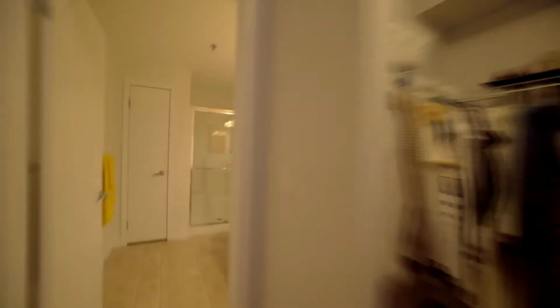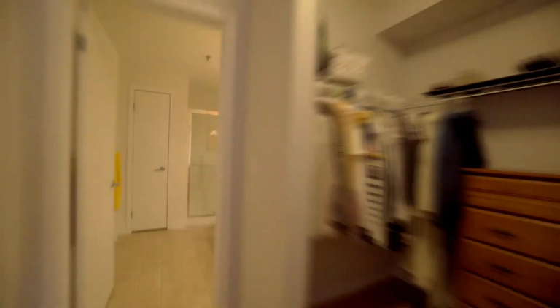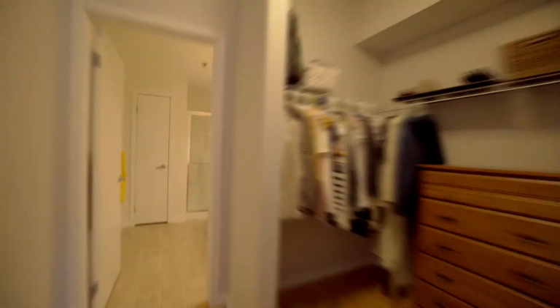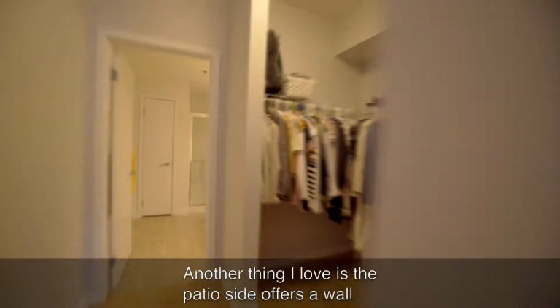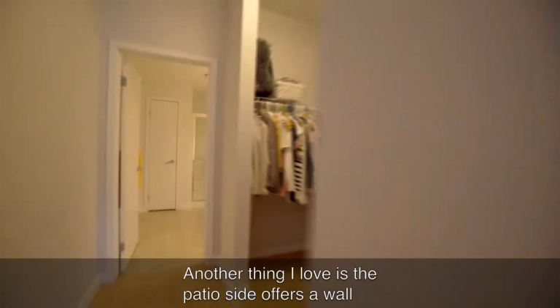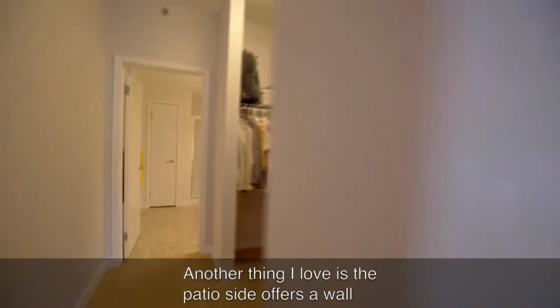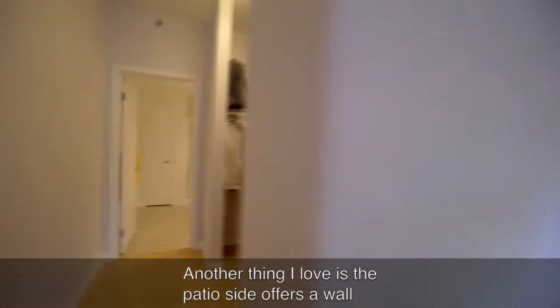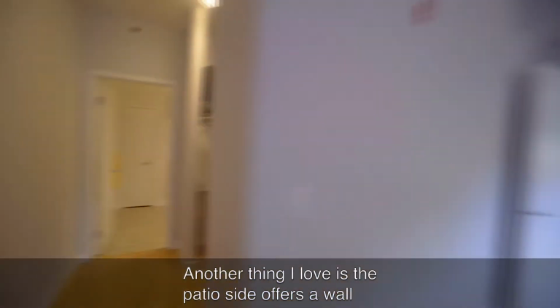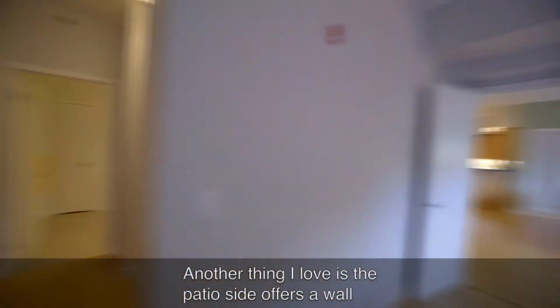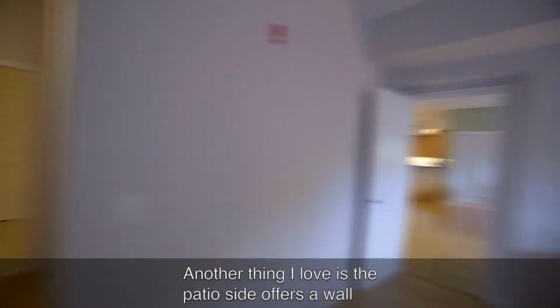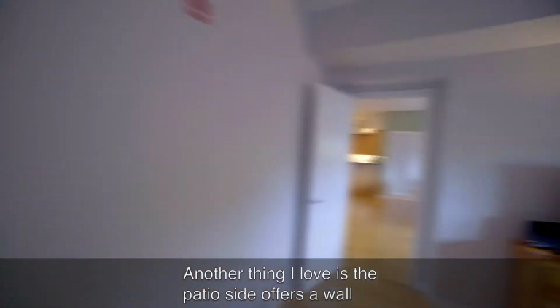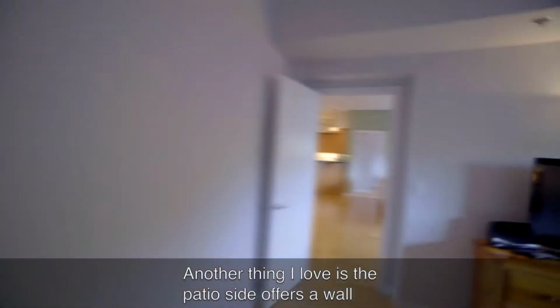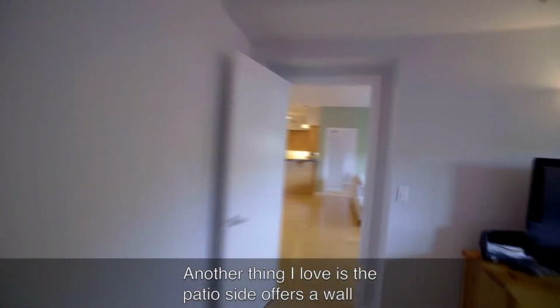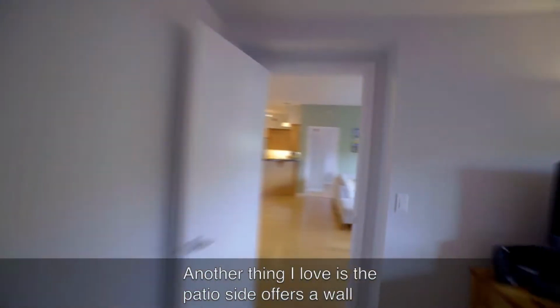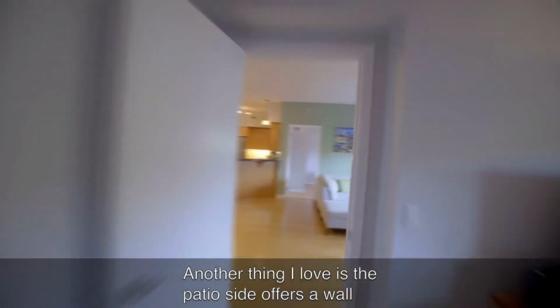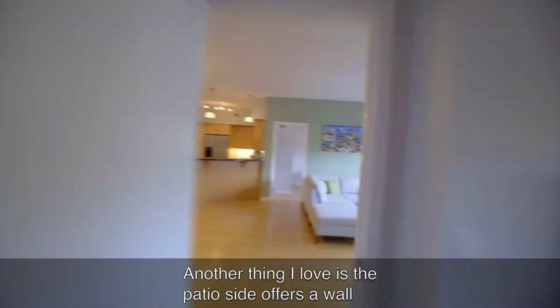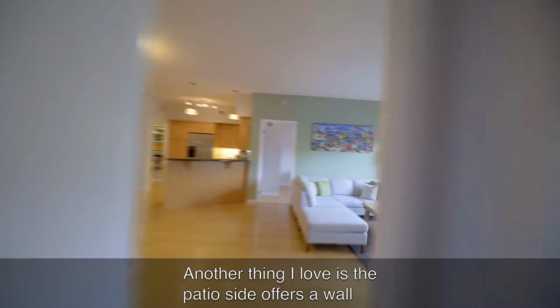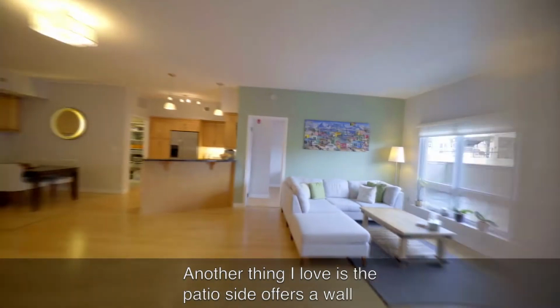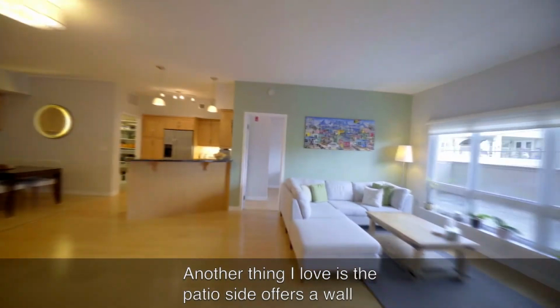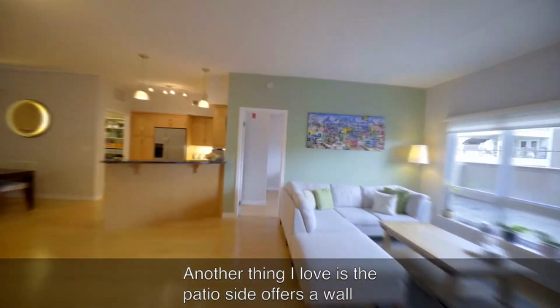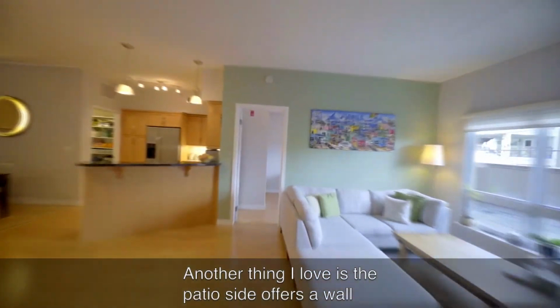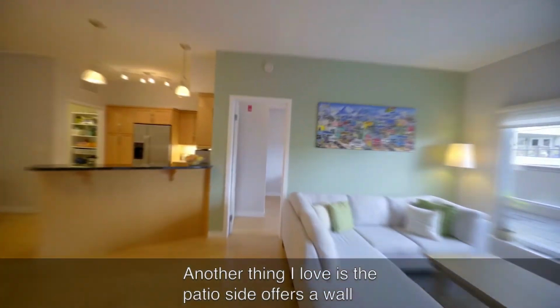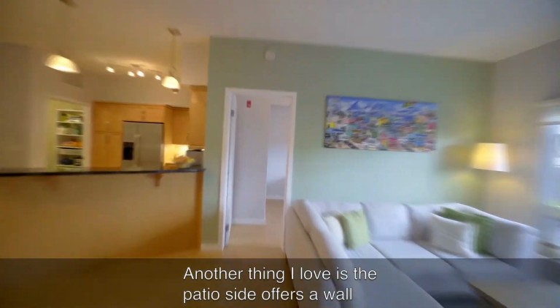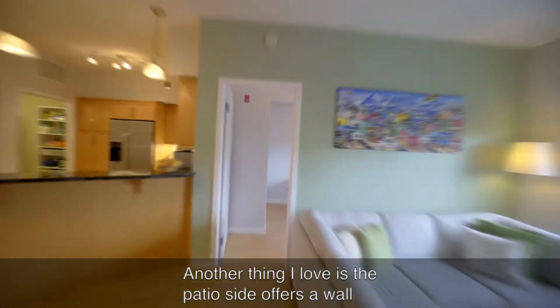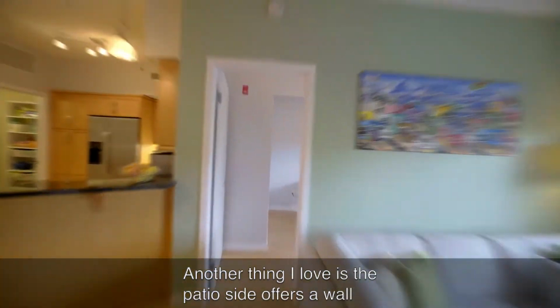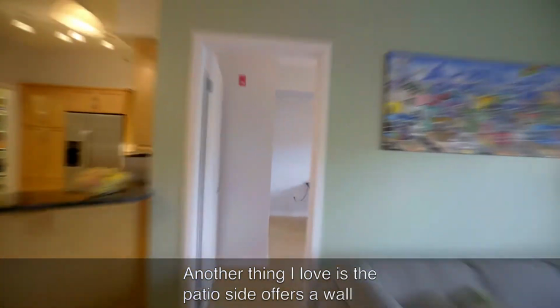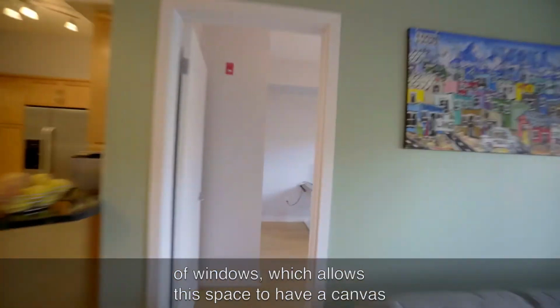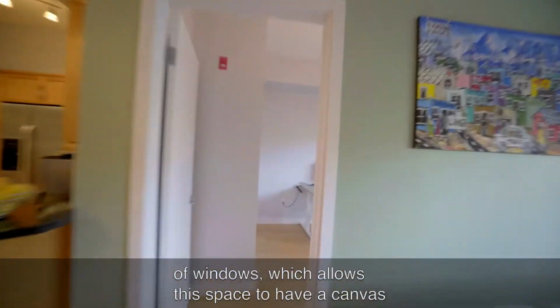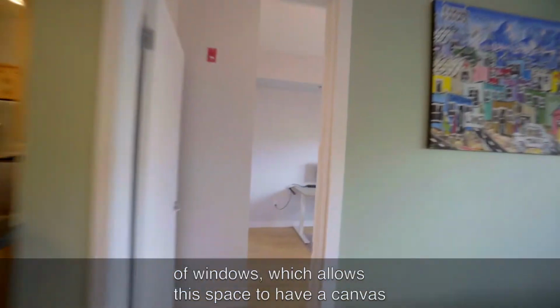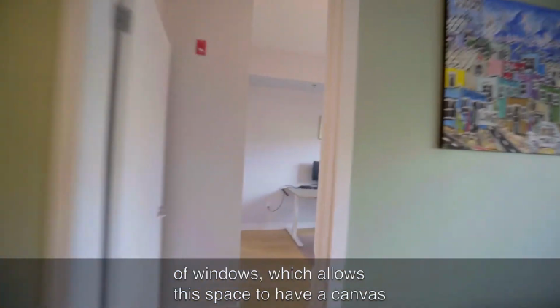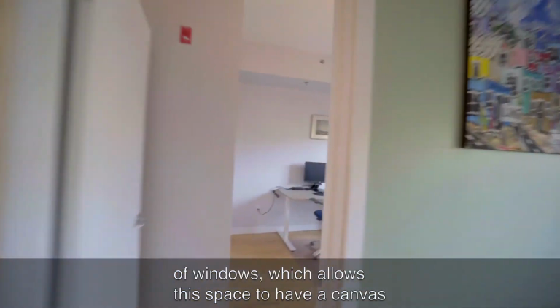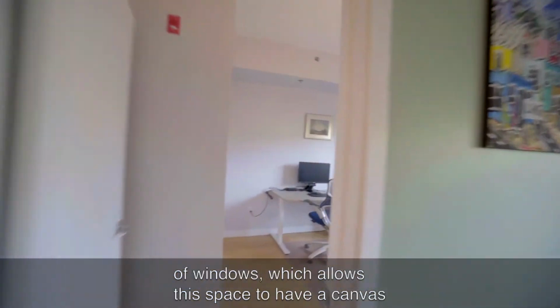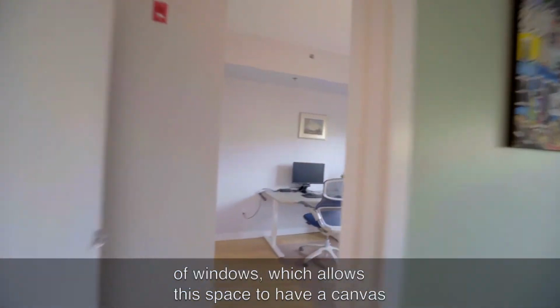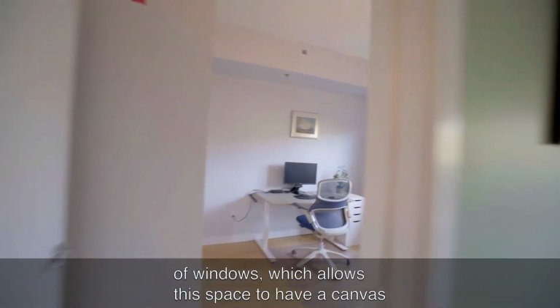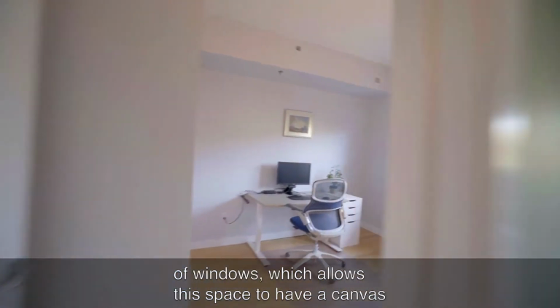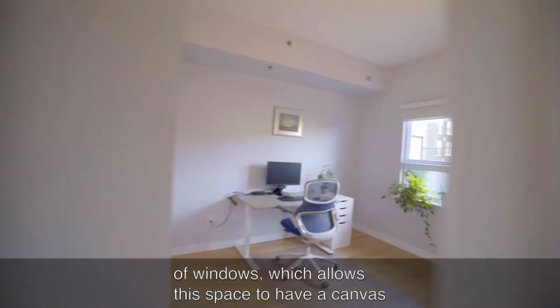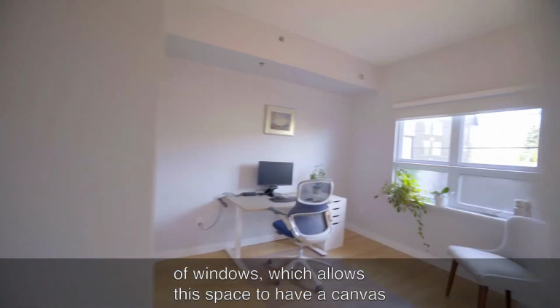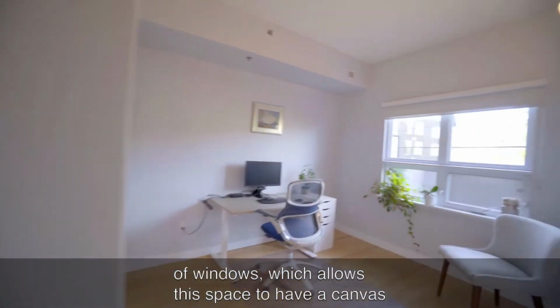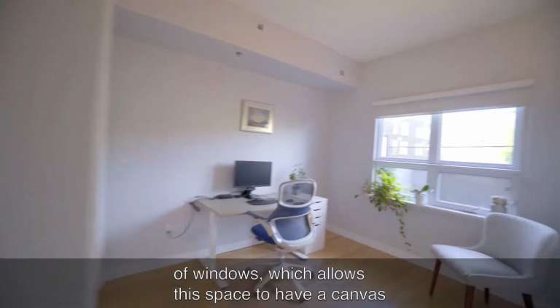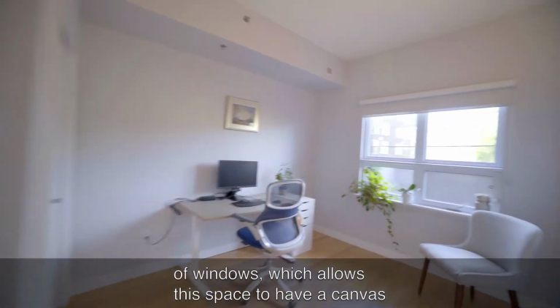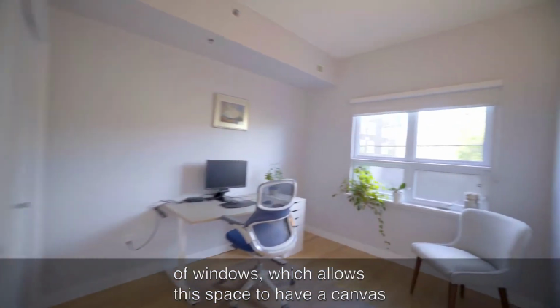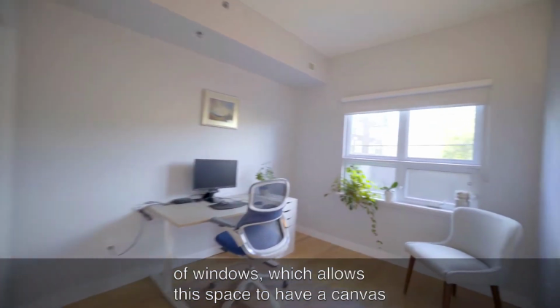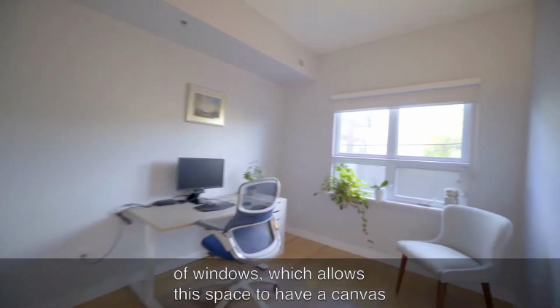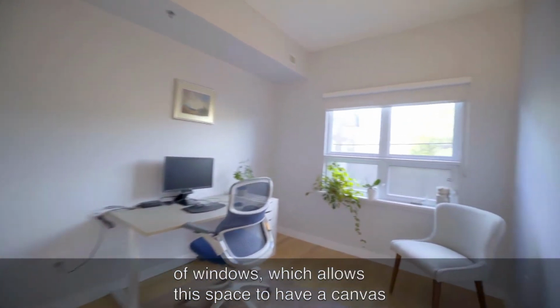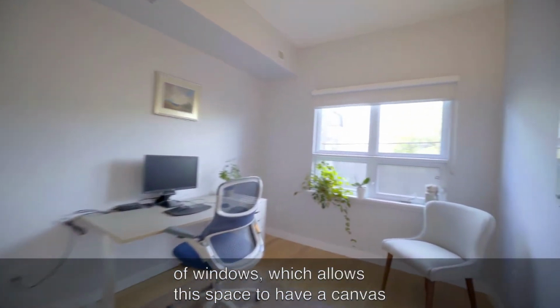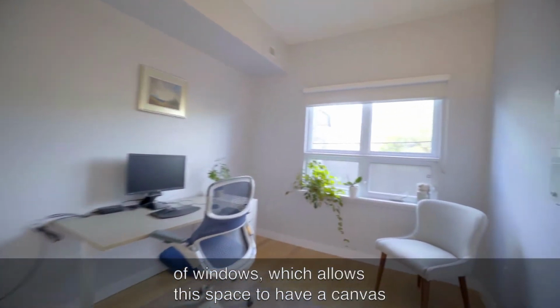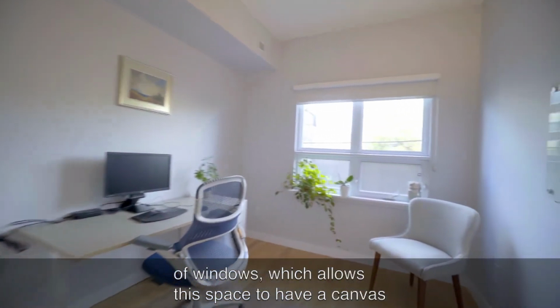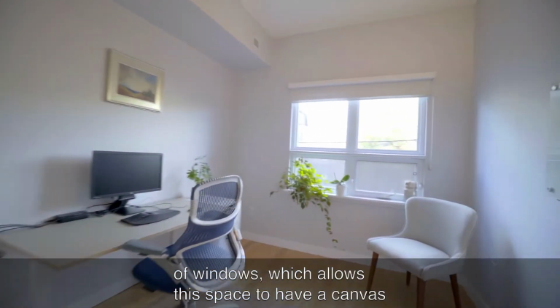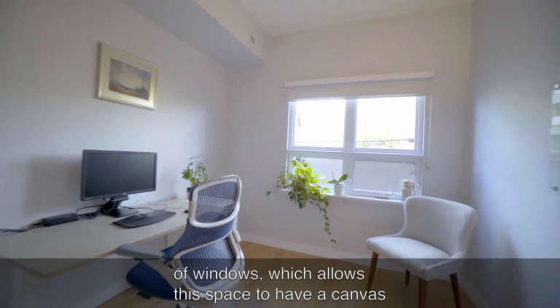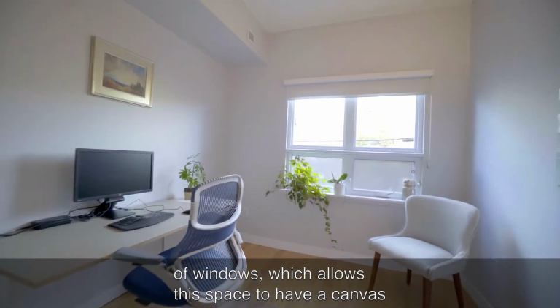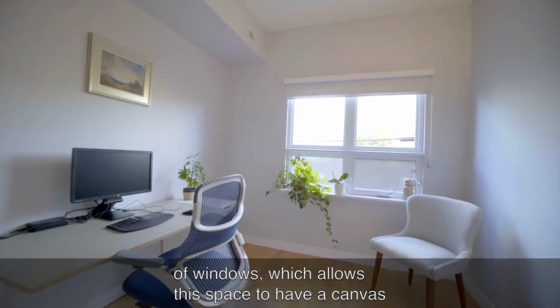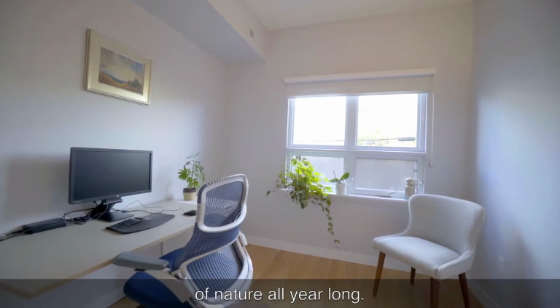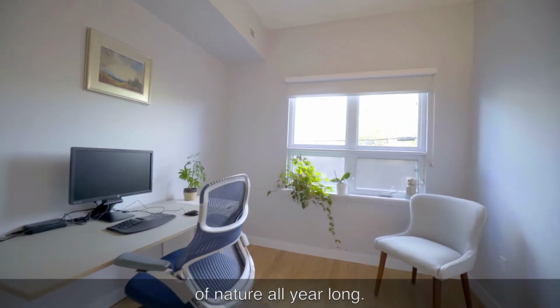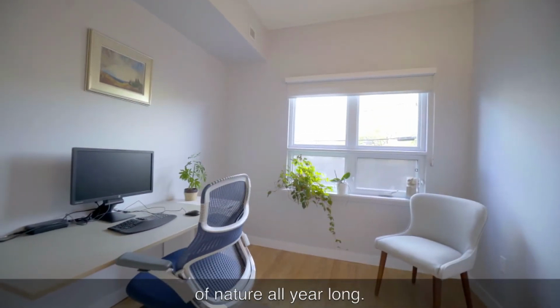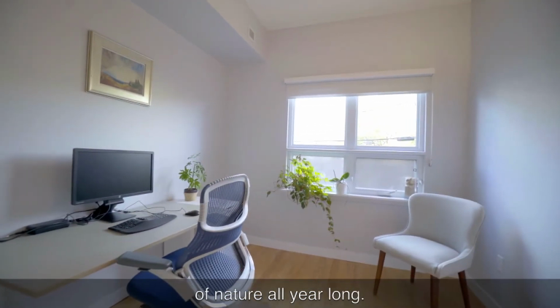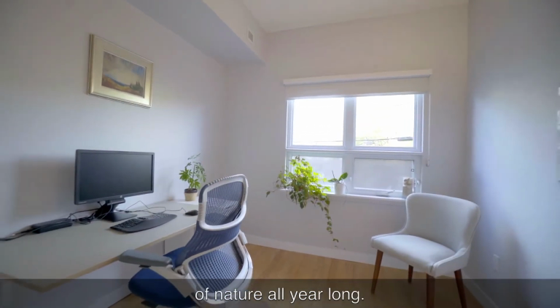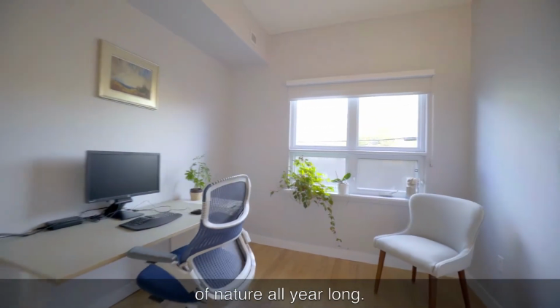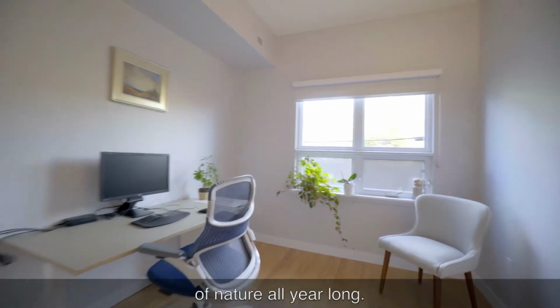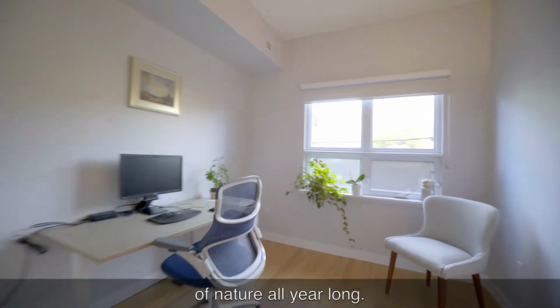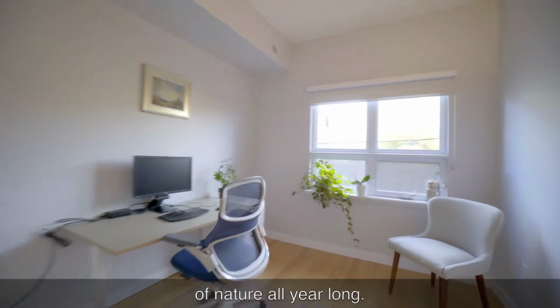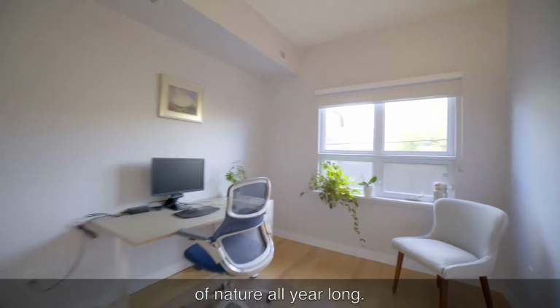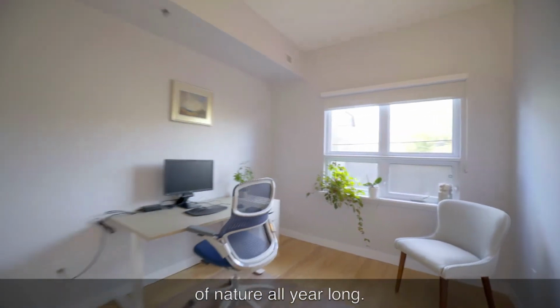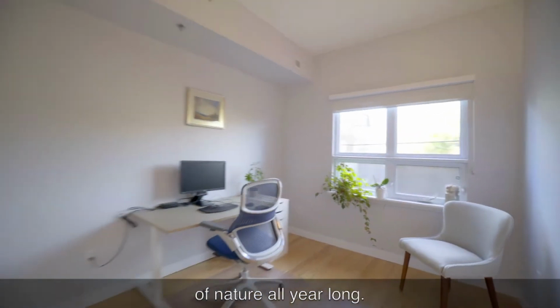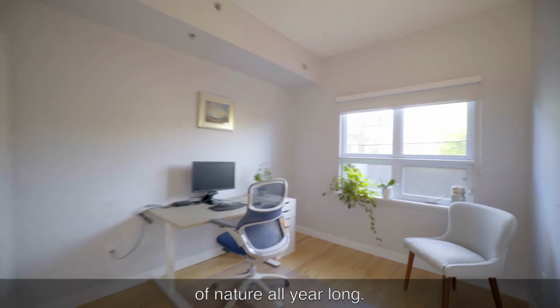Another thing I love is the patio side offers a wall of windows, which allows this space to have a canvas of nature all year long.